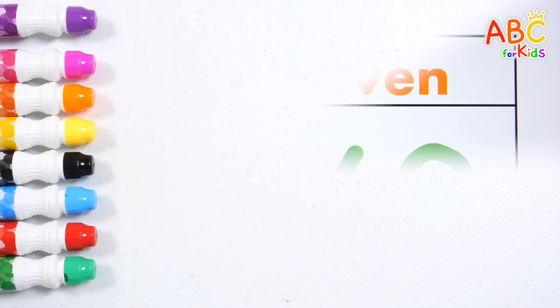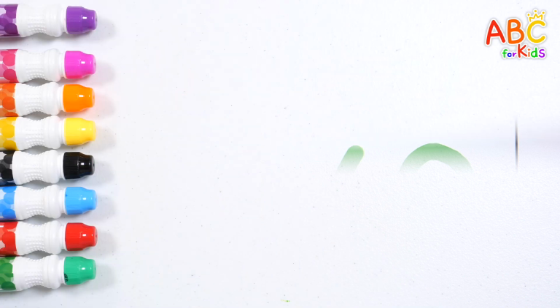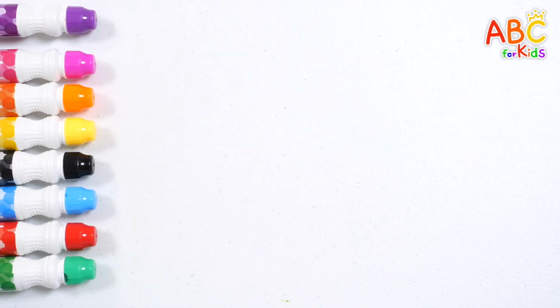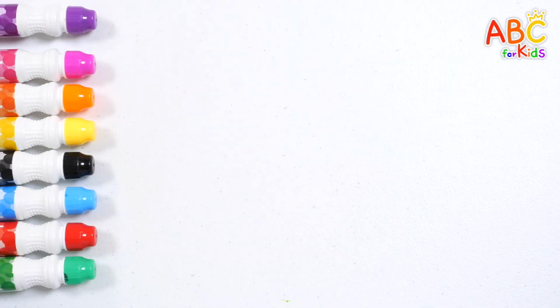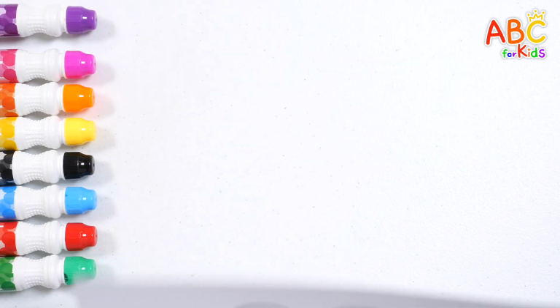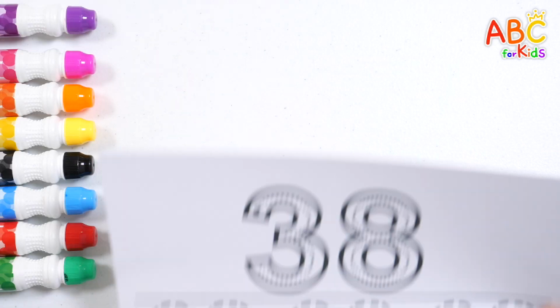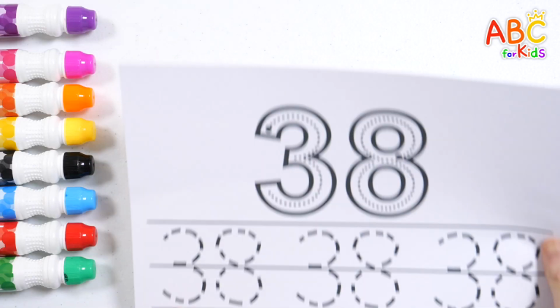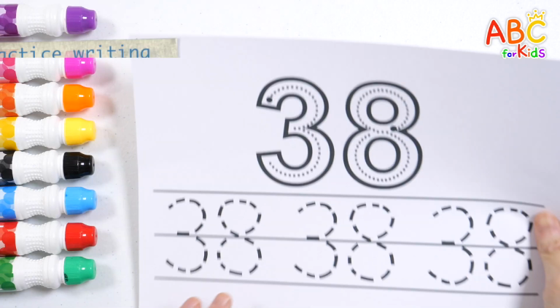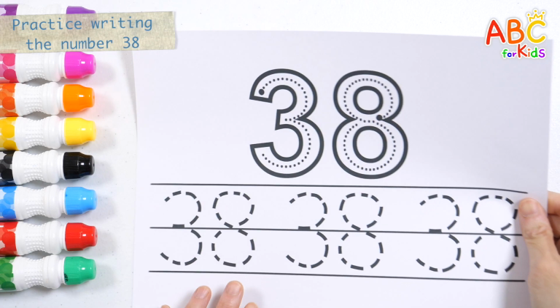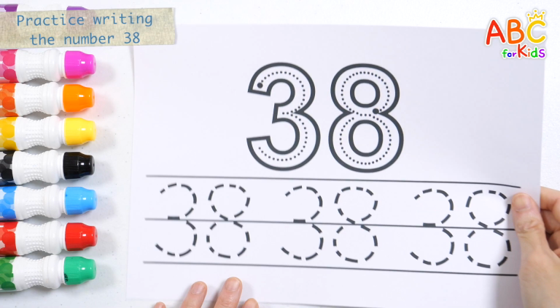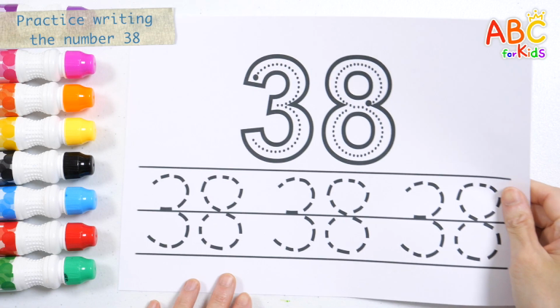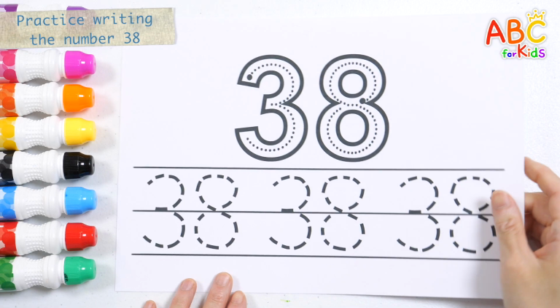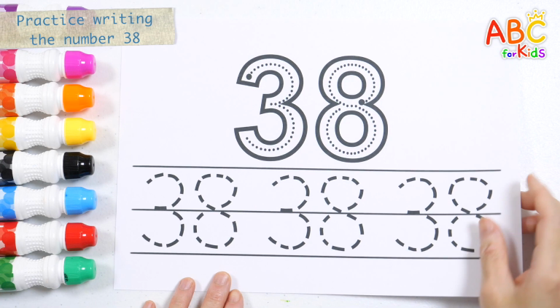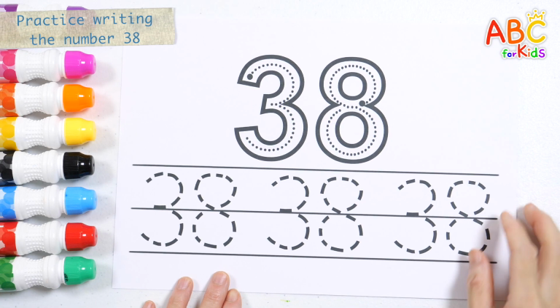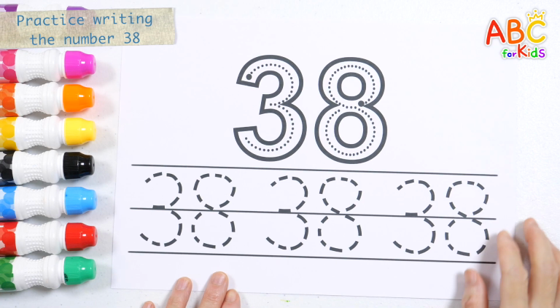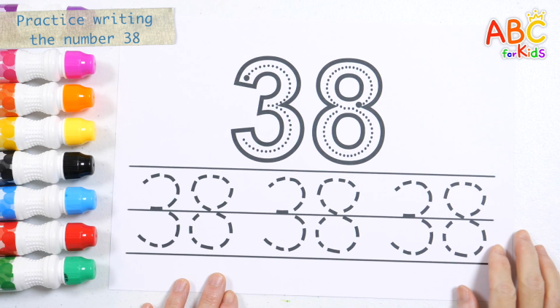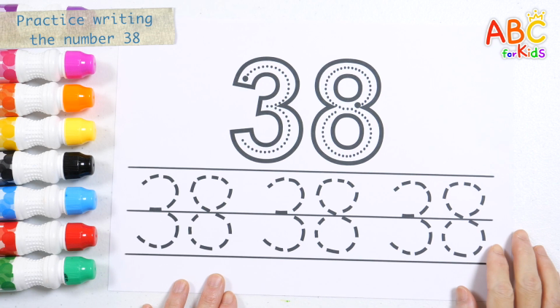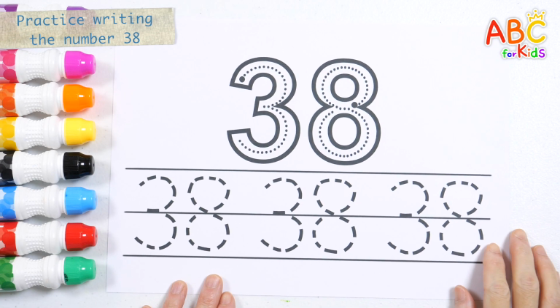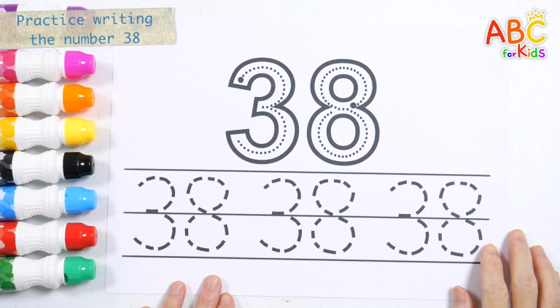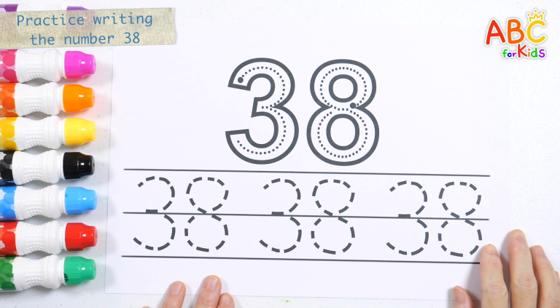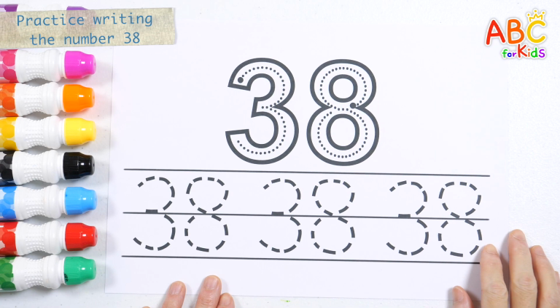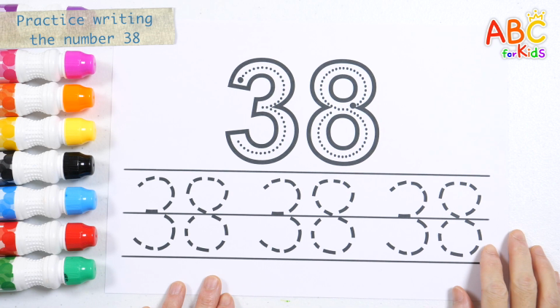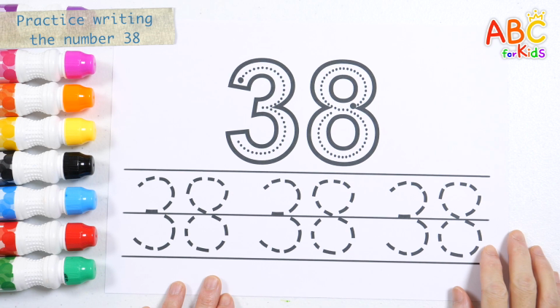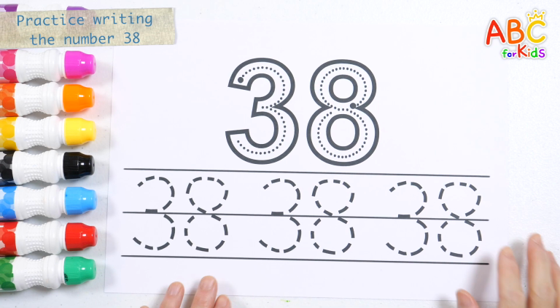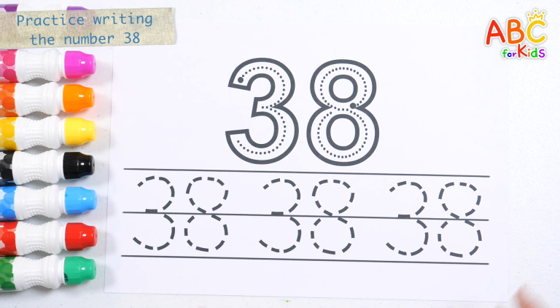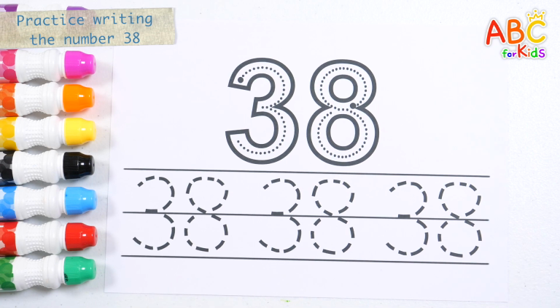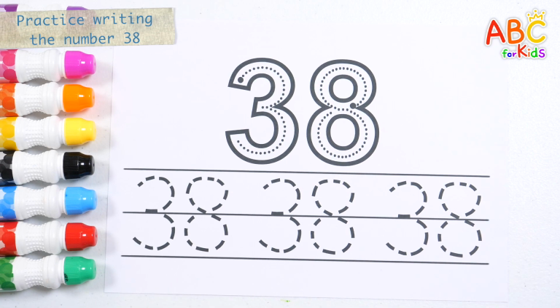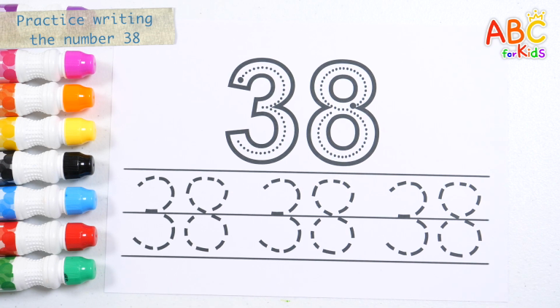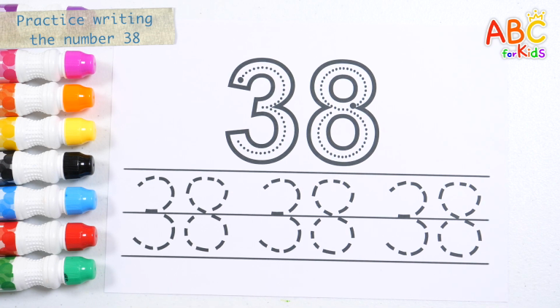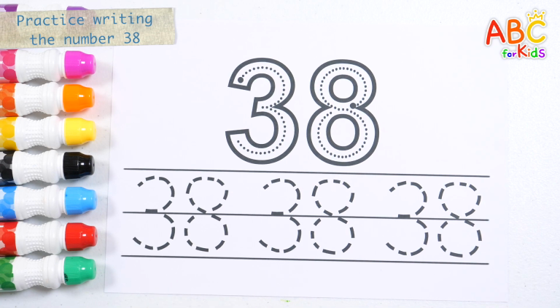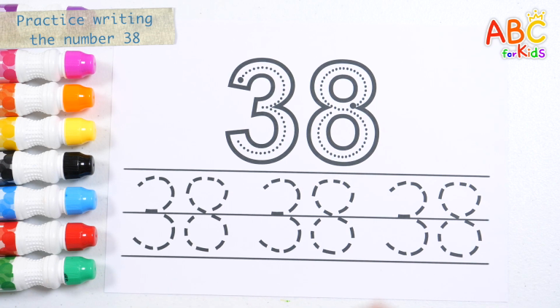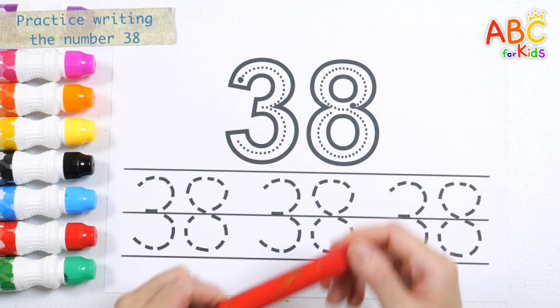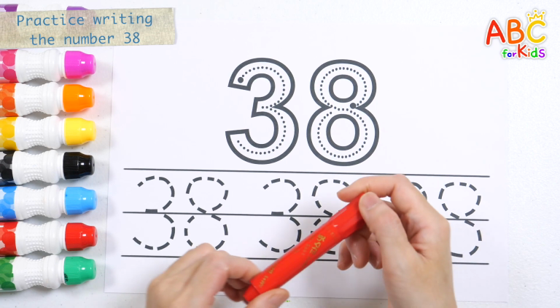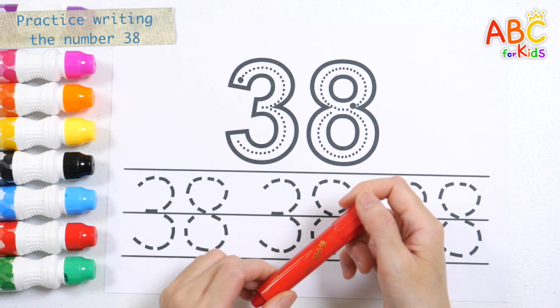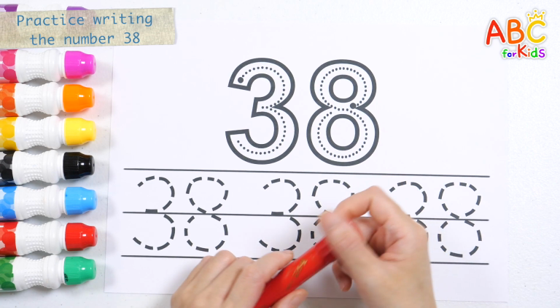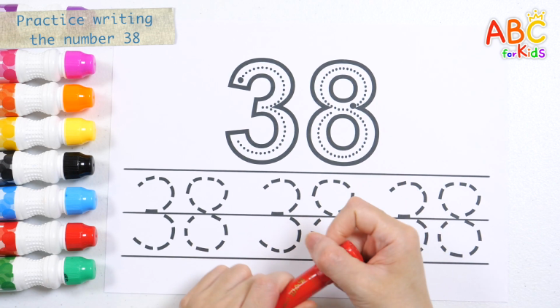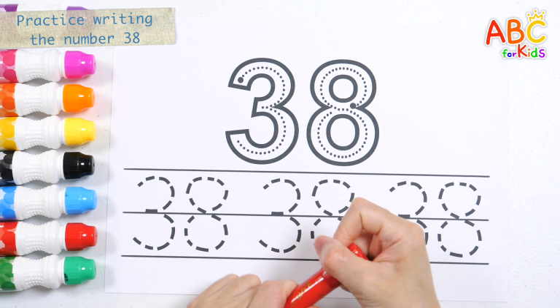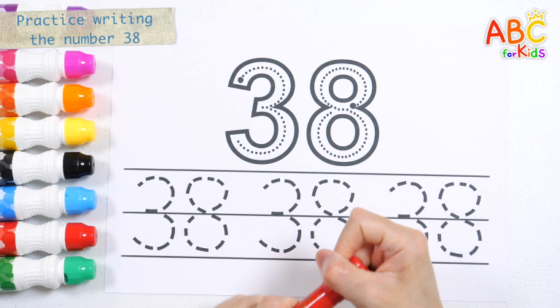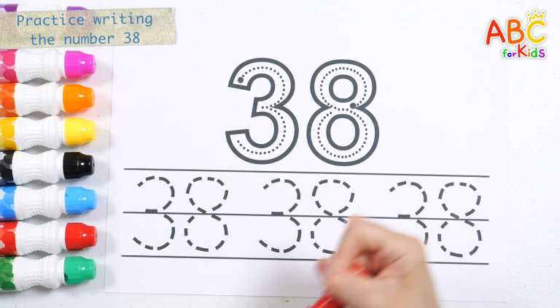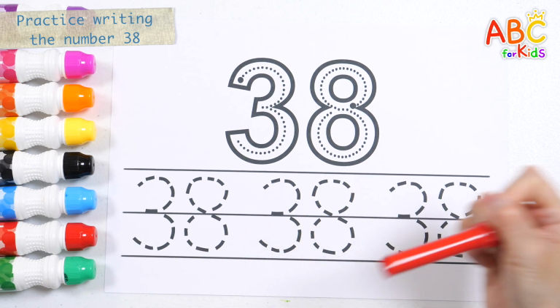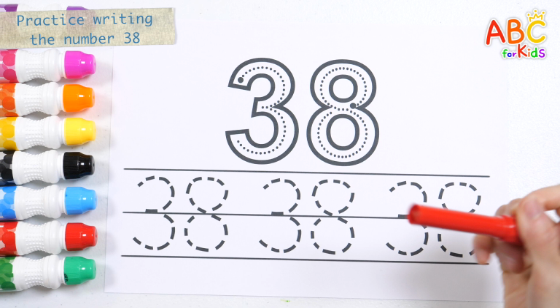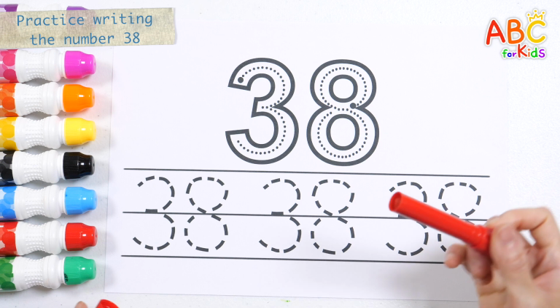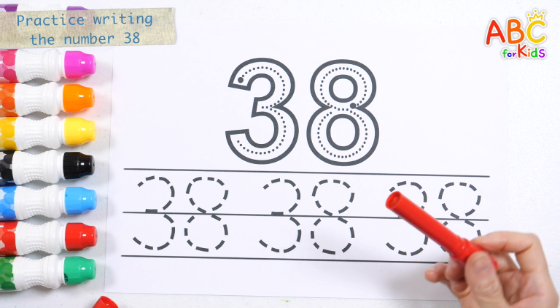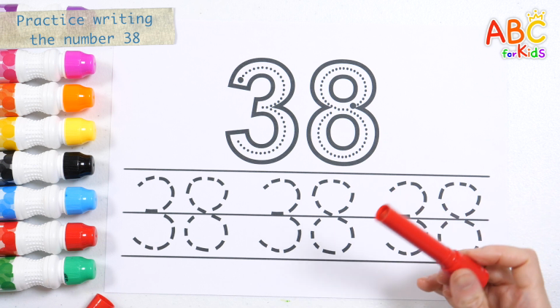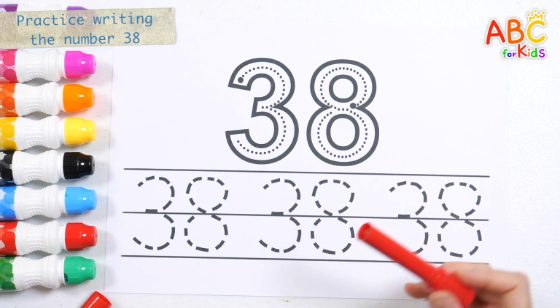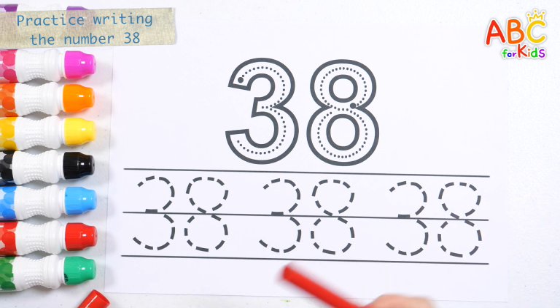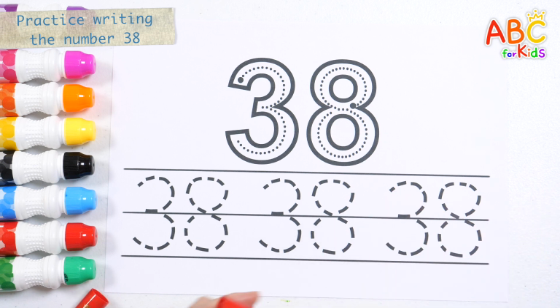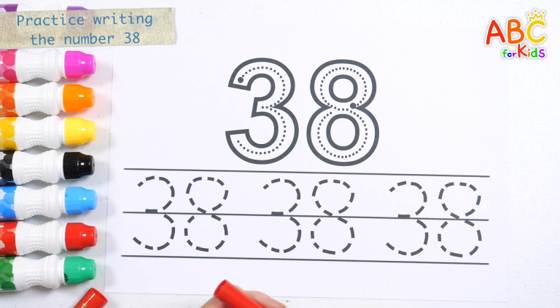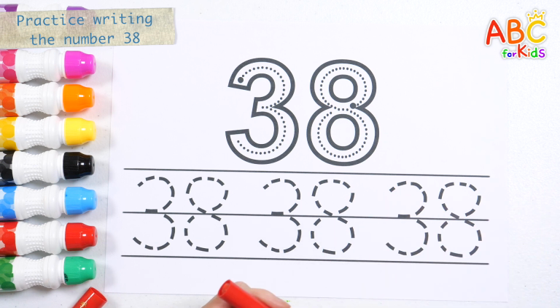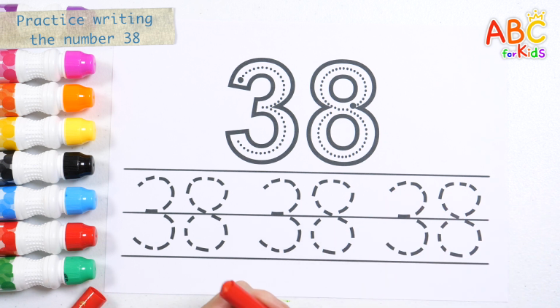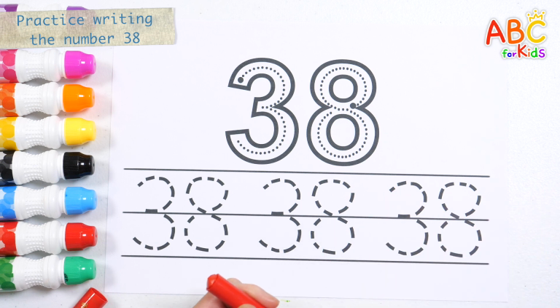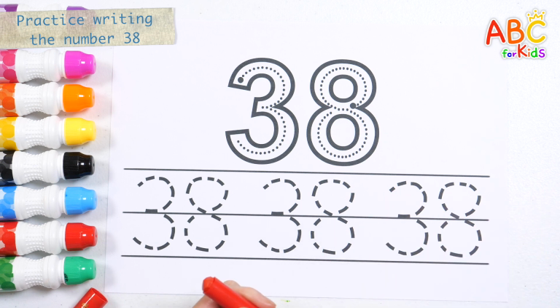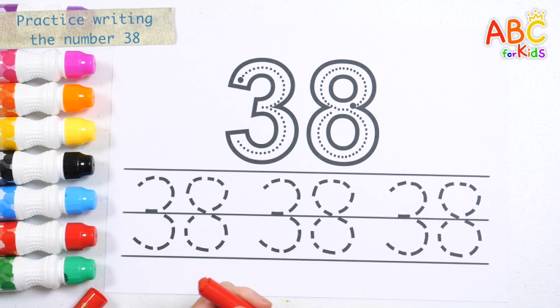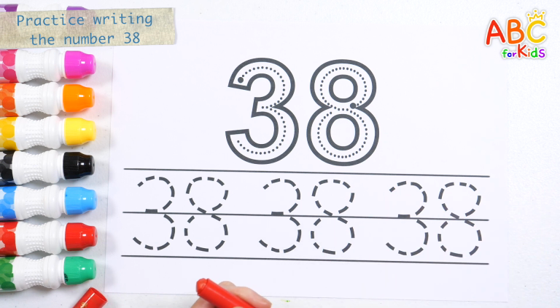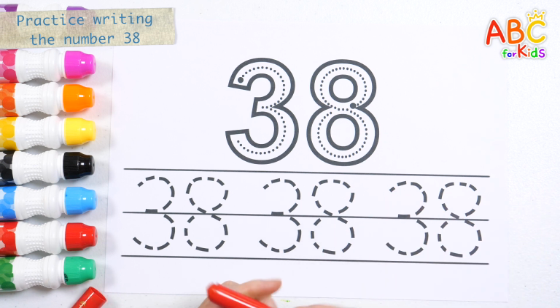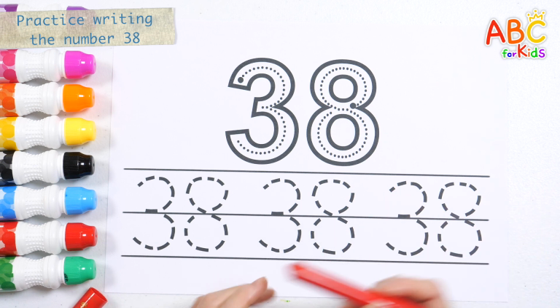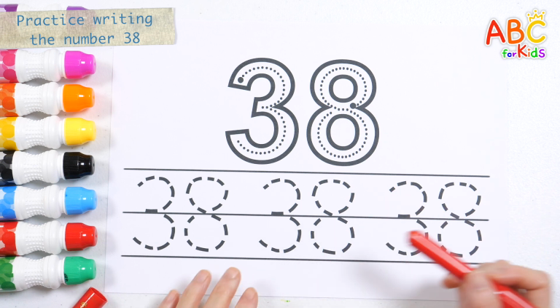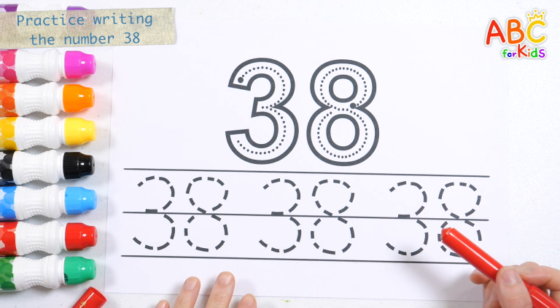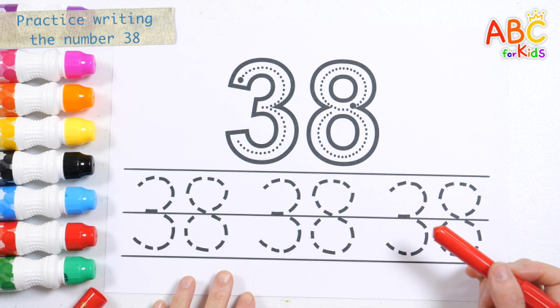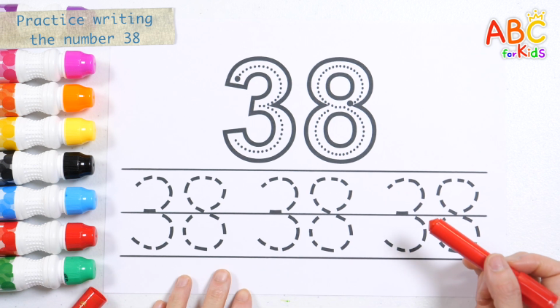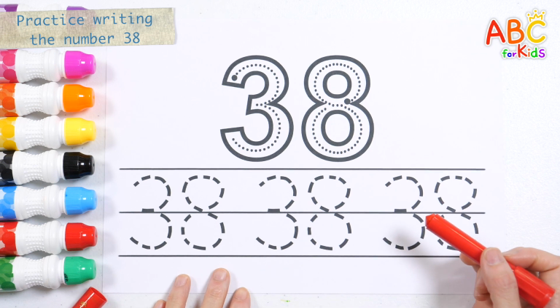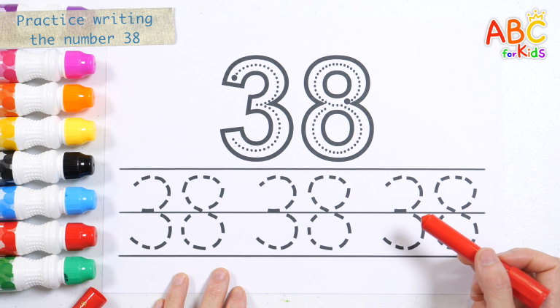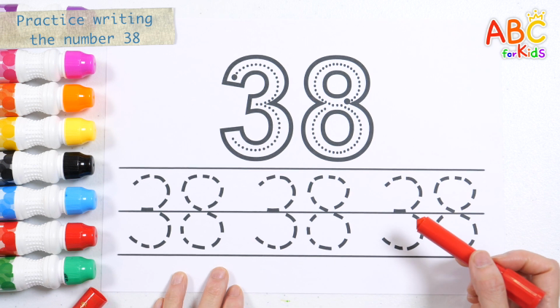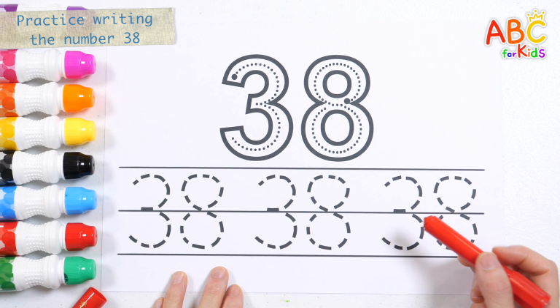Number 38. Shall we practice writing numbers along the dotted lines?